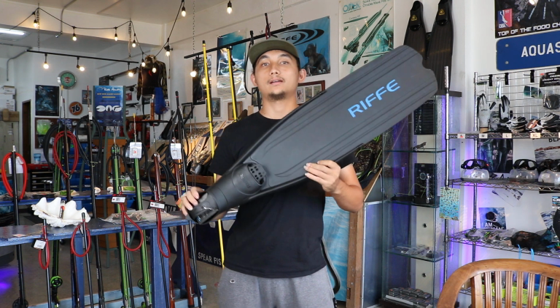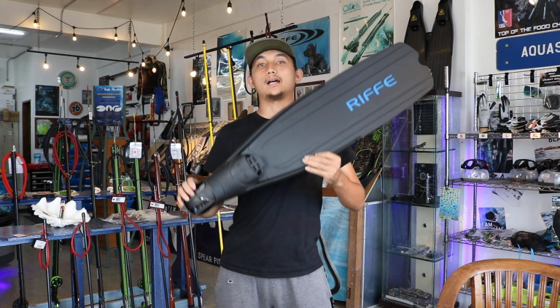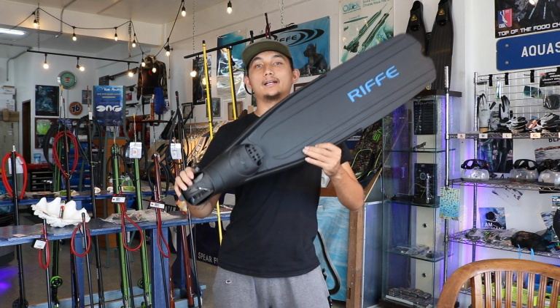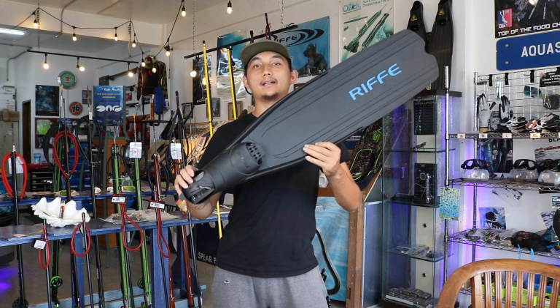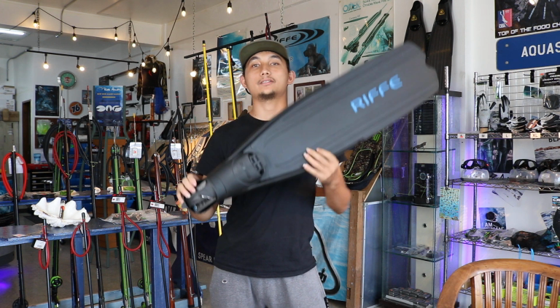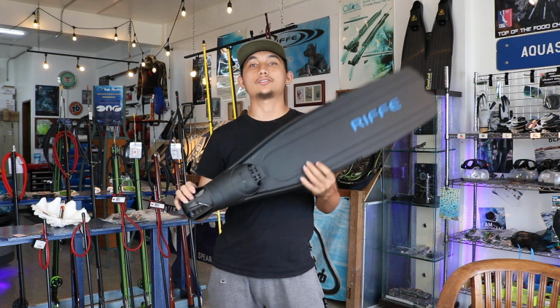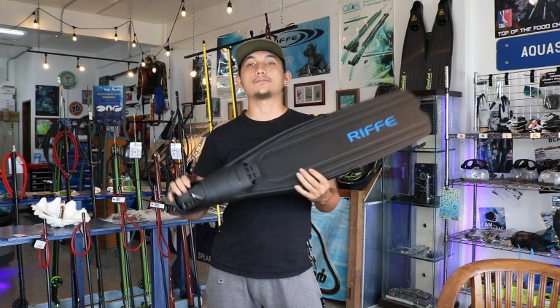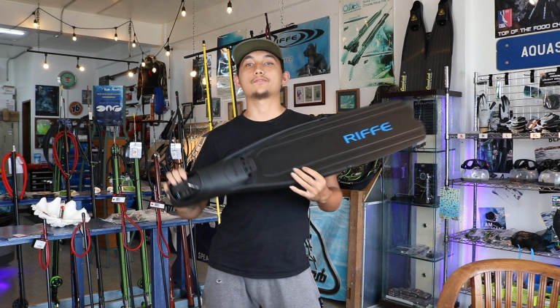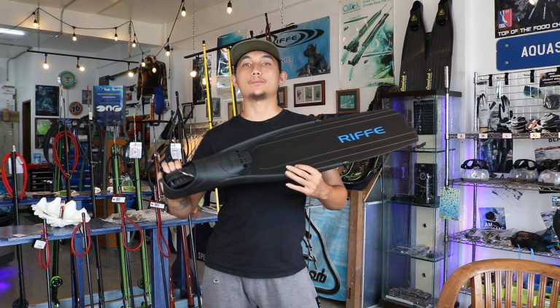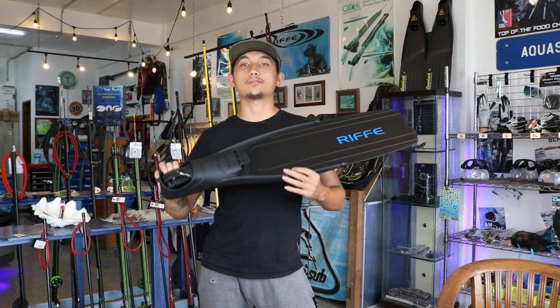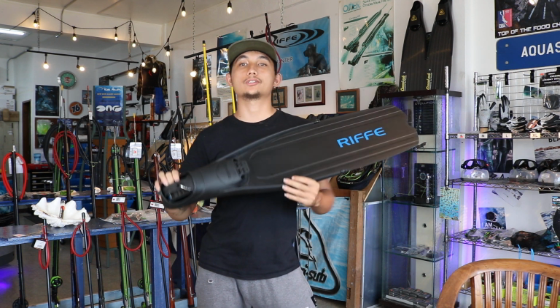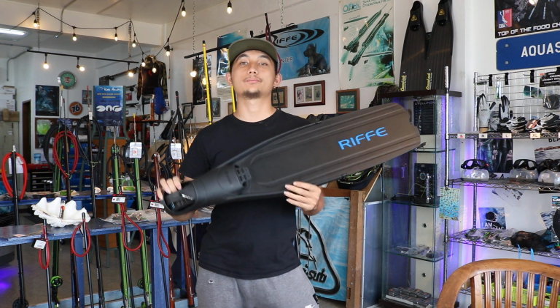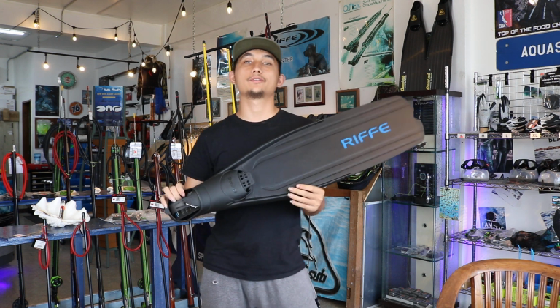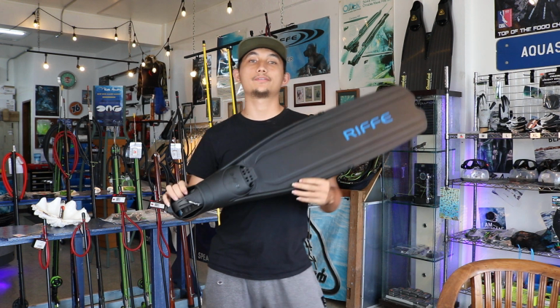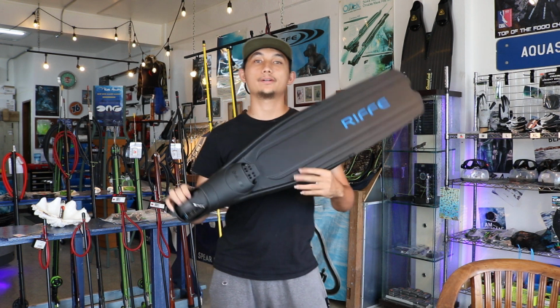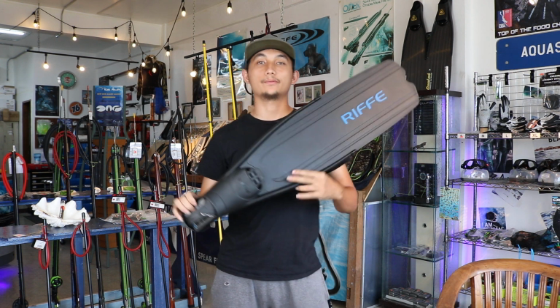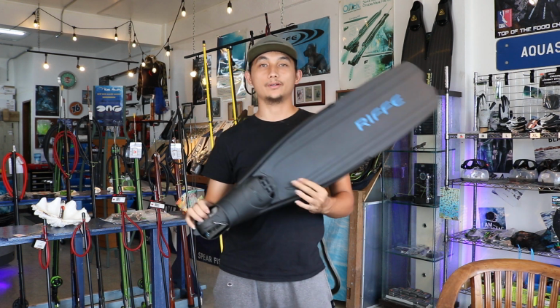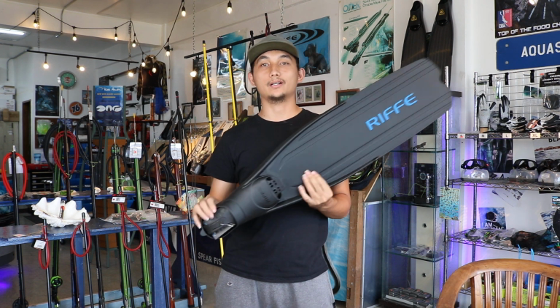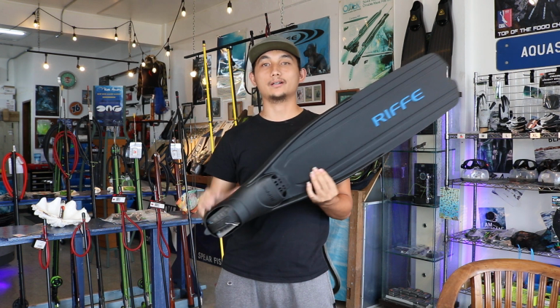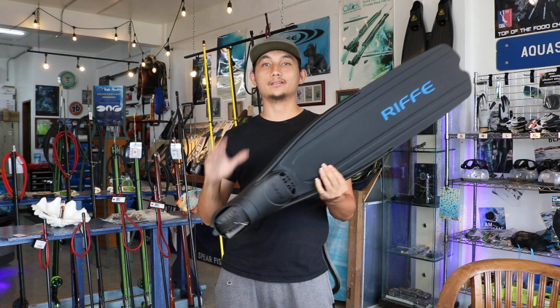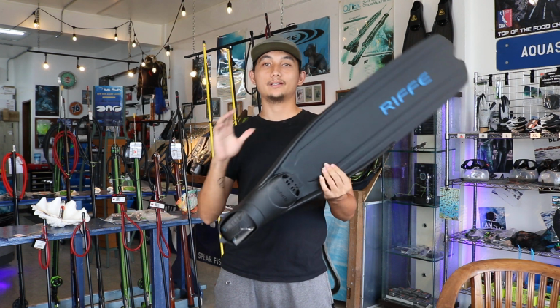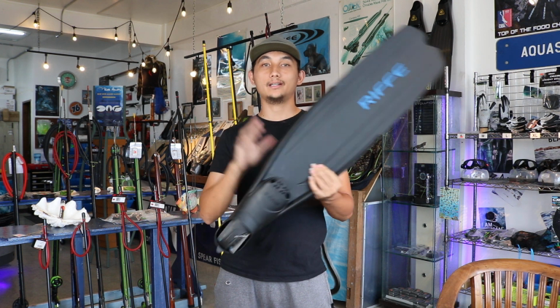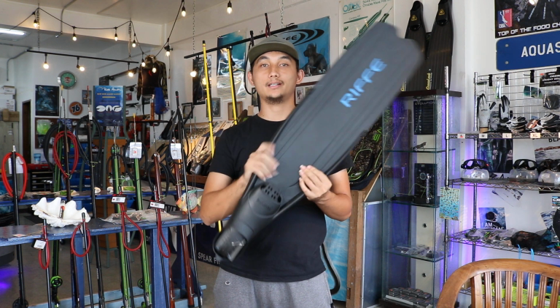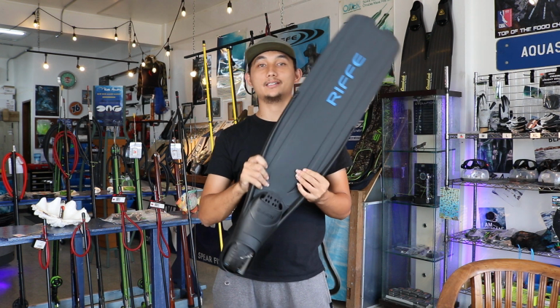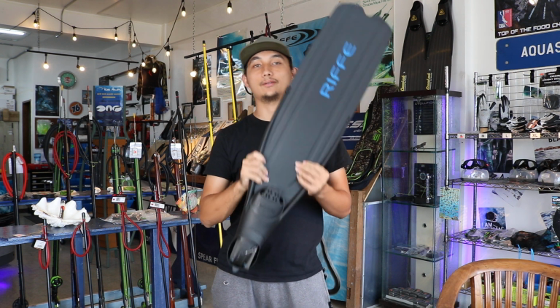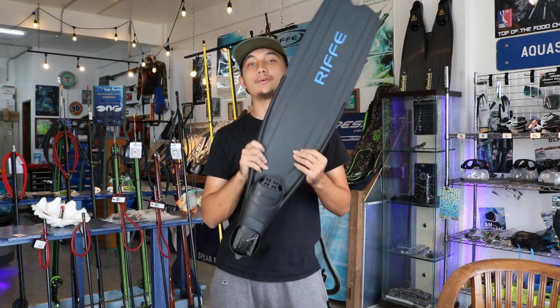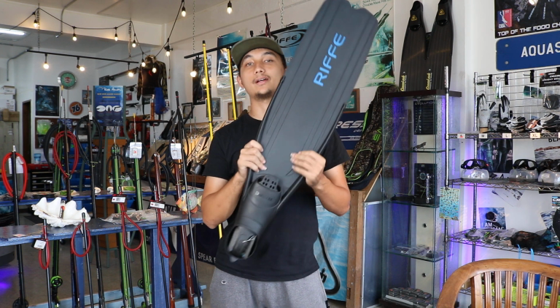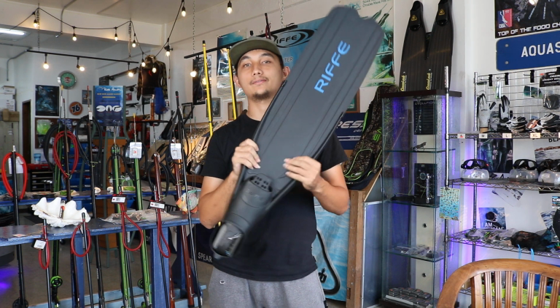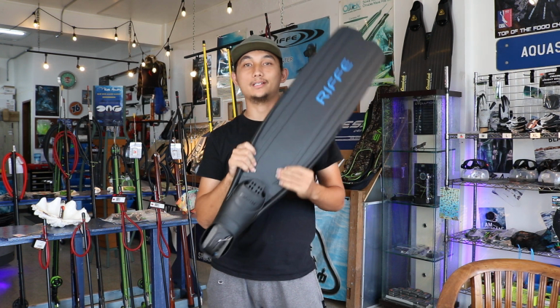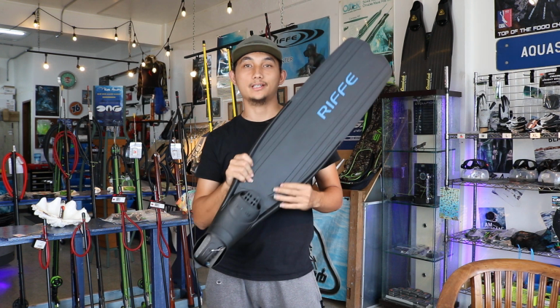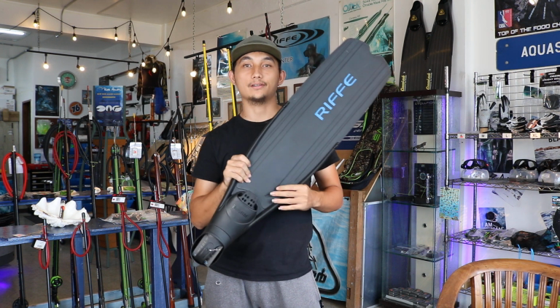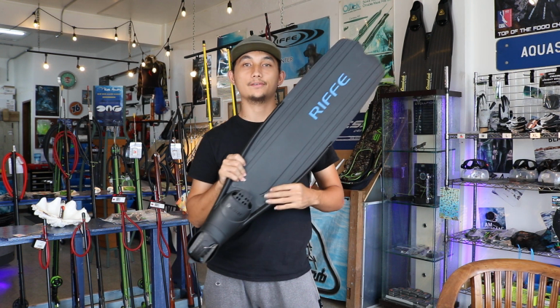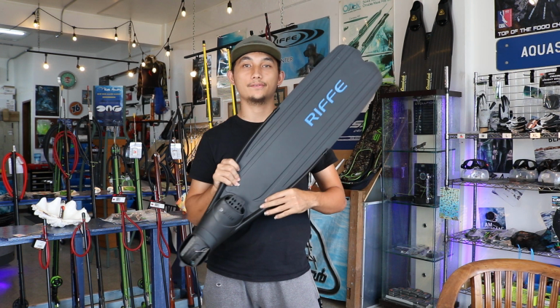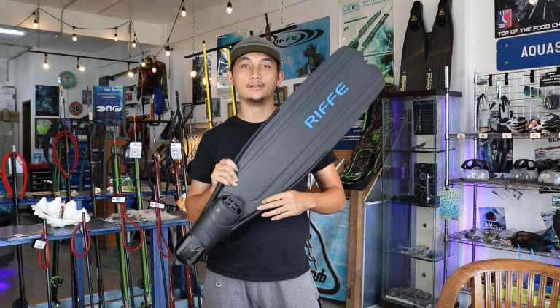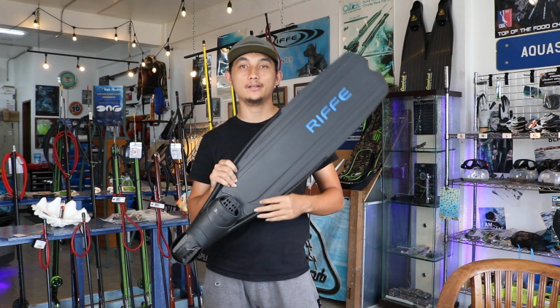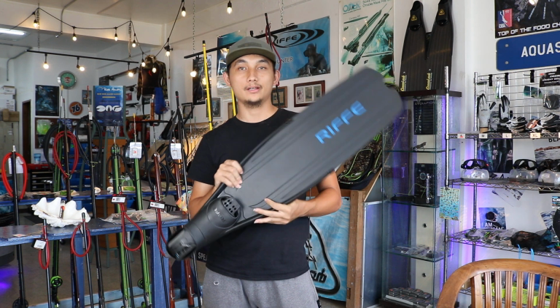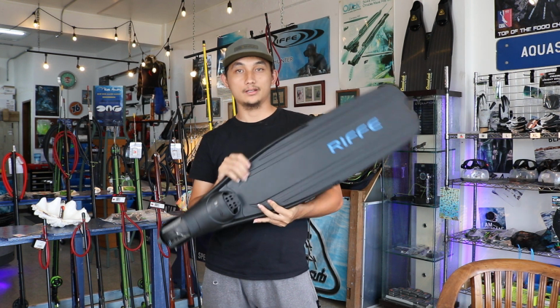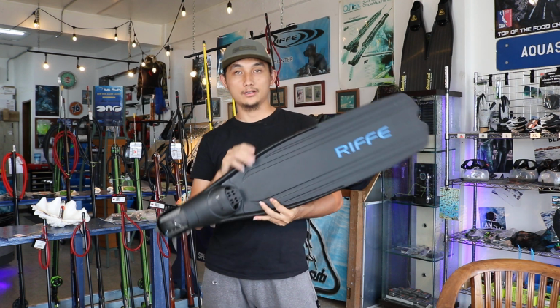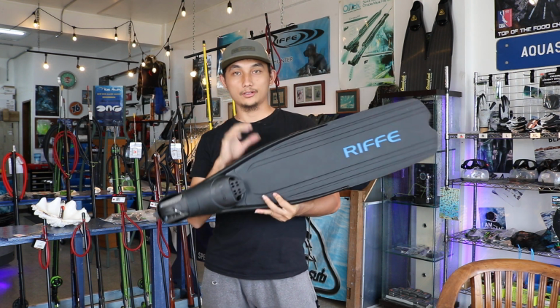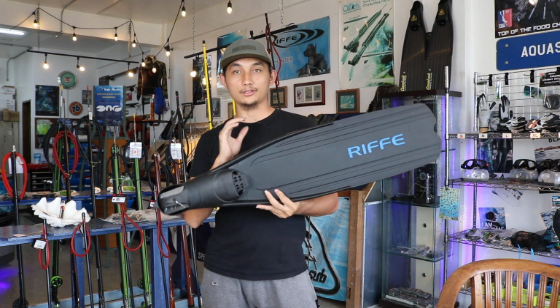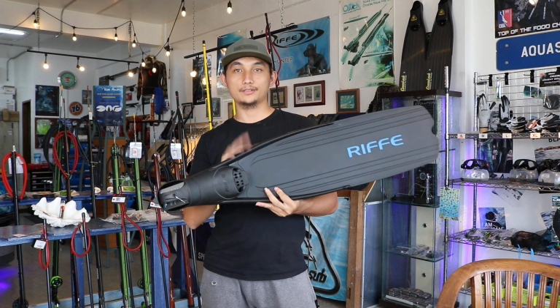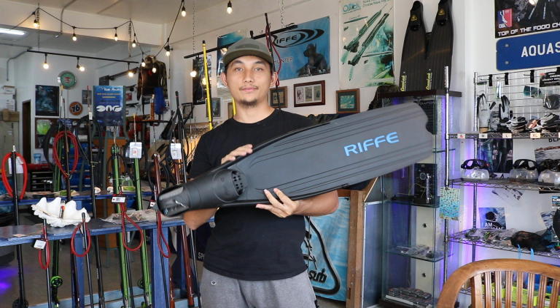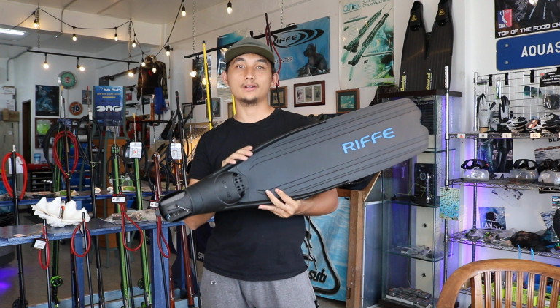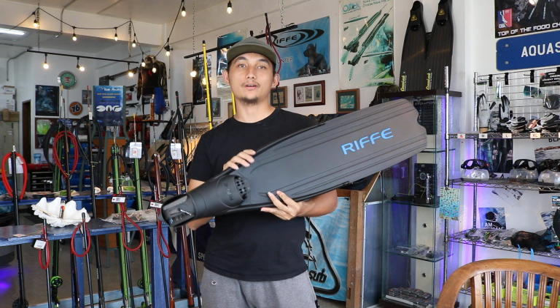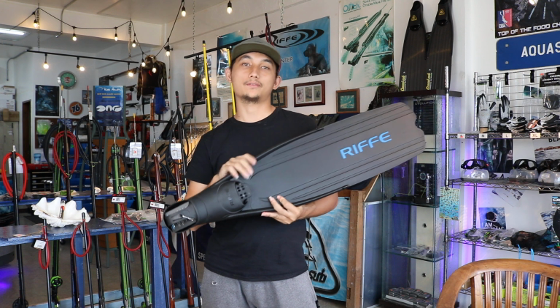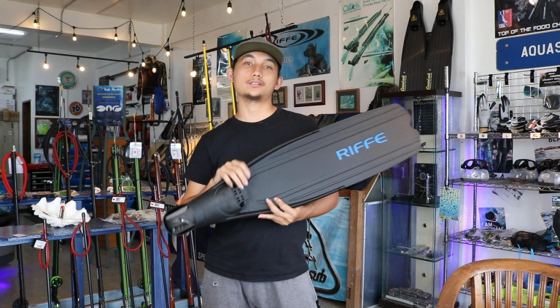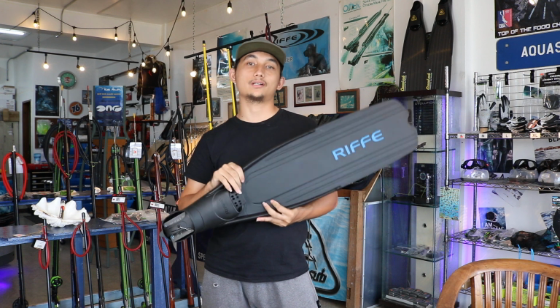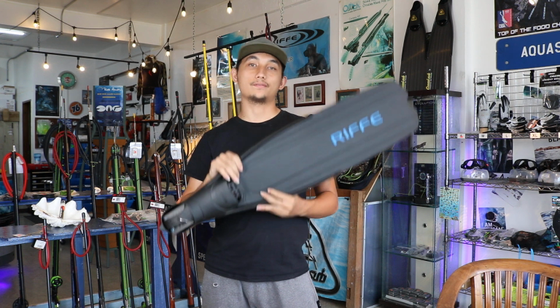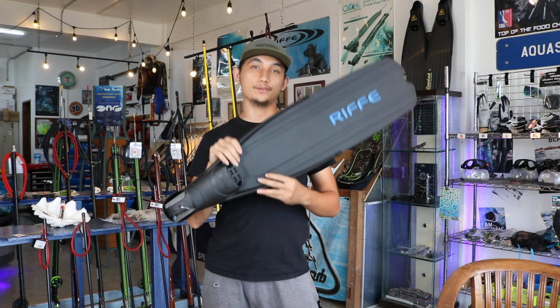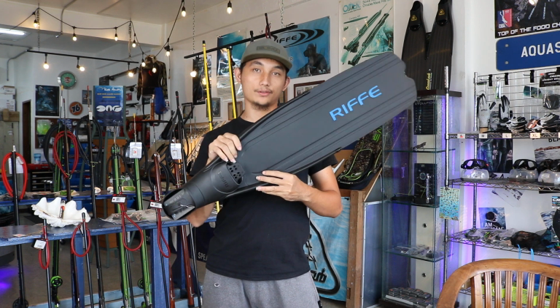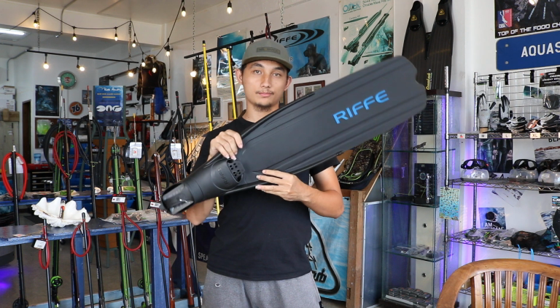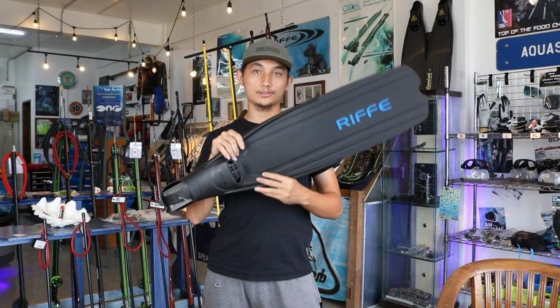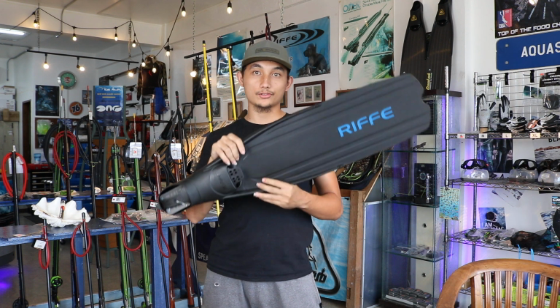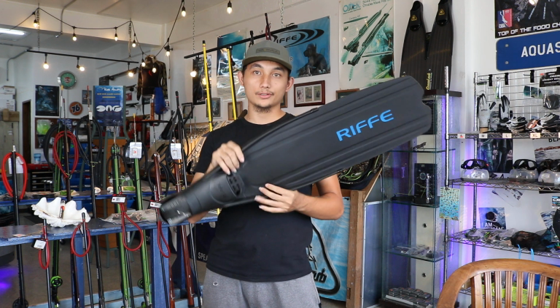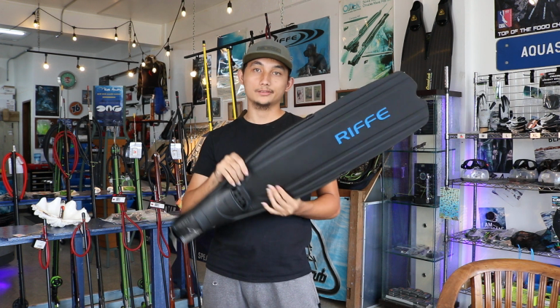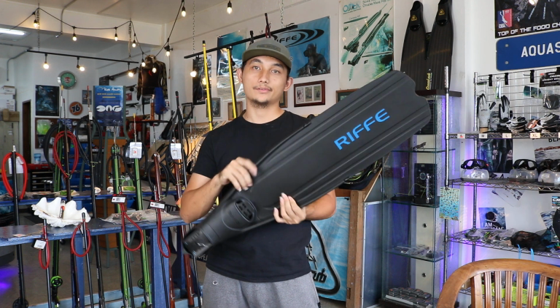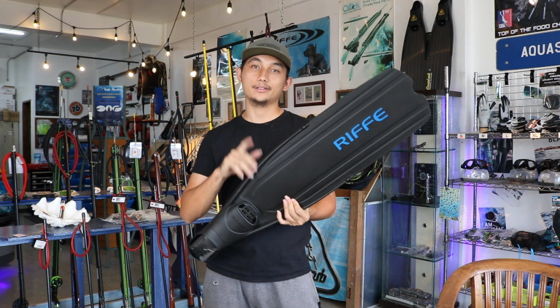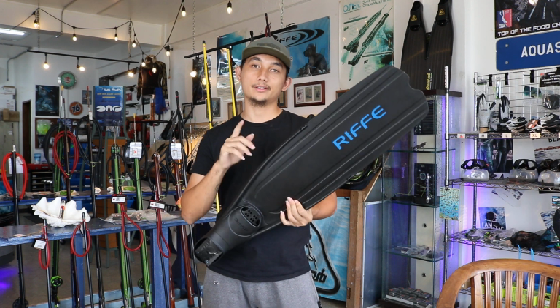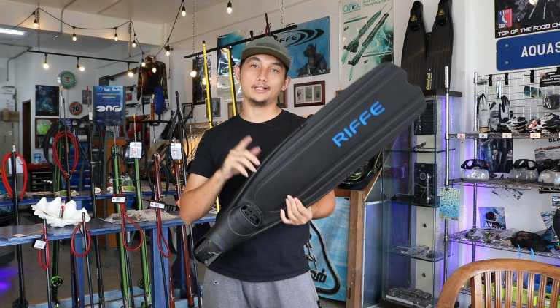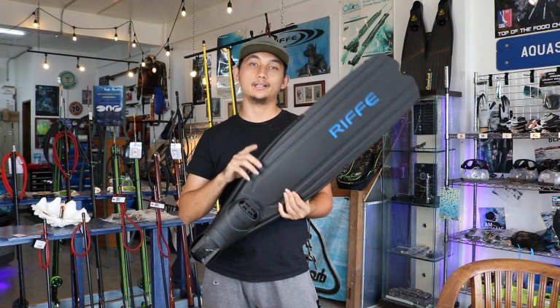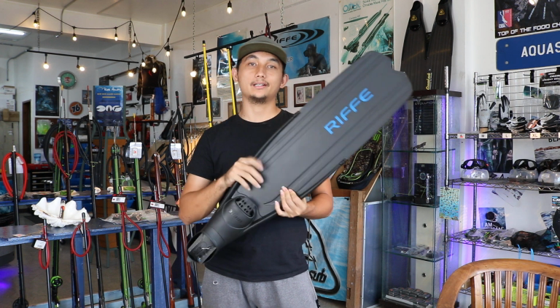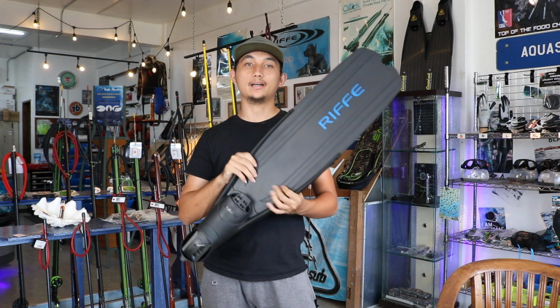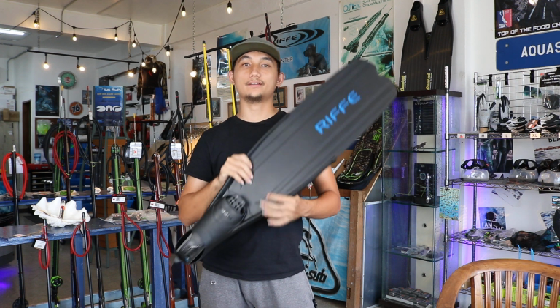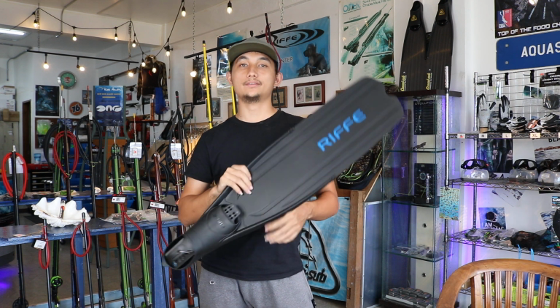Hi guys, John from Office Smith here. What I got today is a Rife Descended Fins. The fin offers an affordable choice for your daily dives.